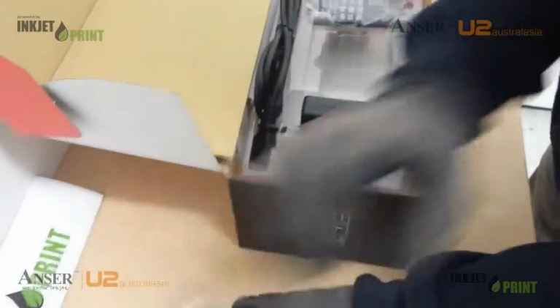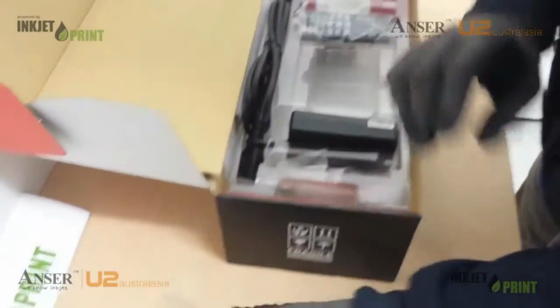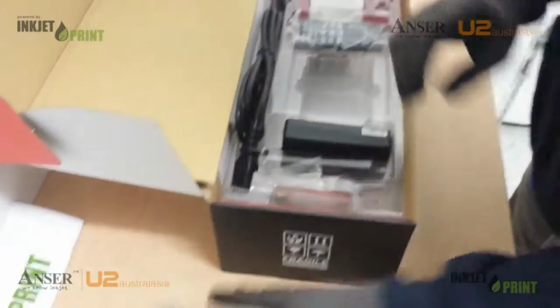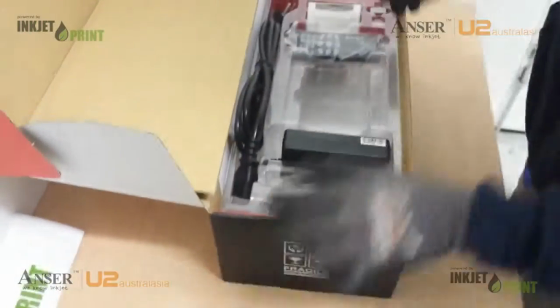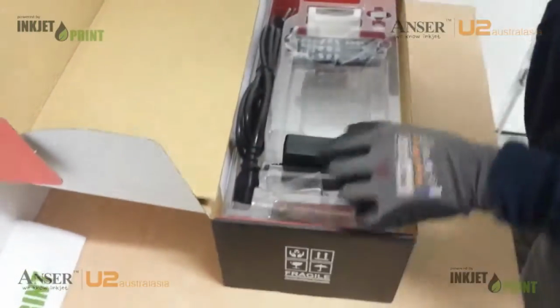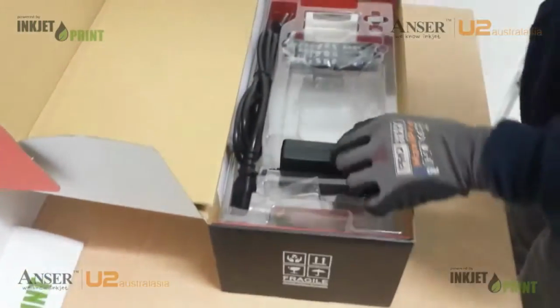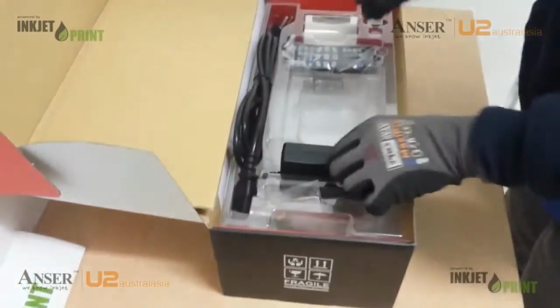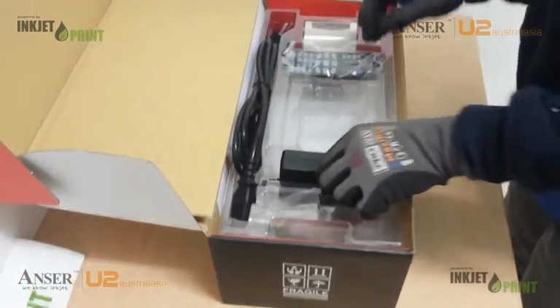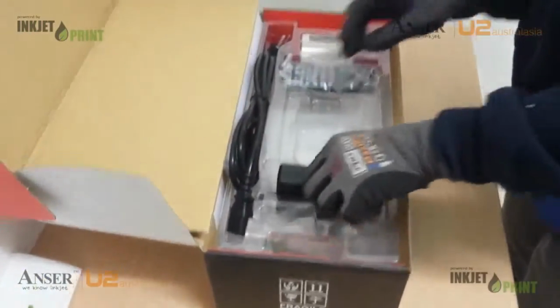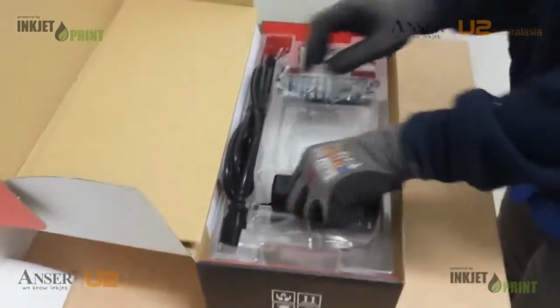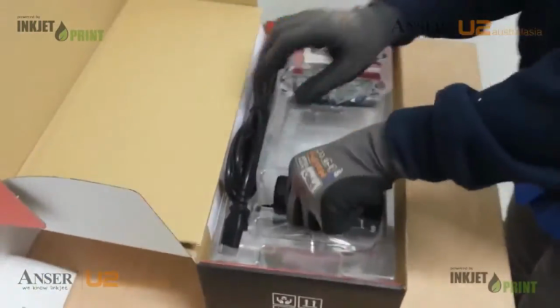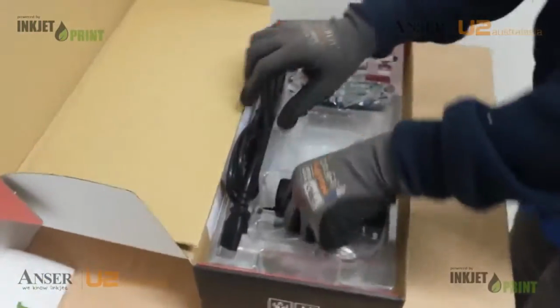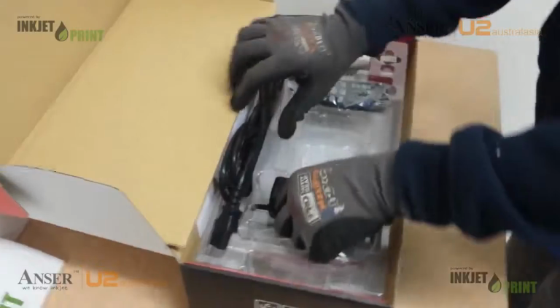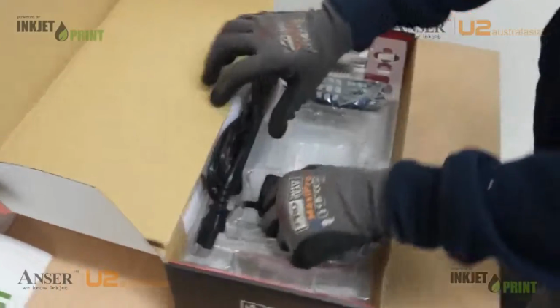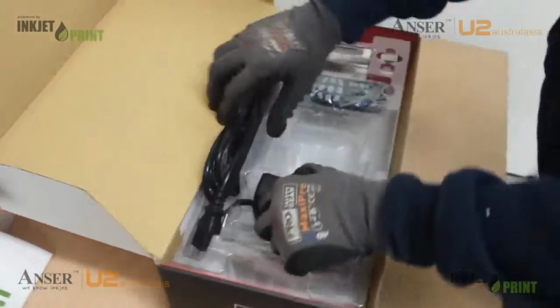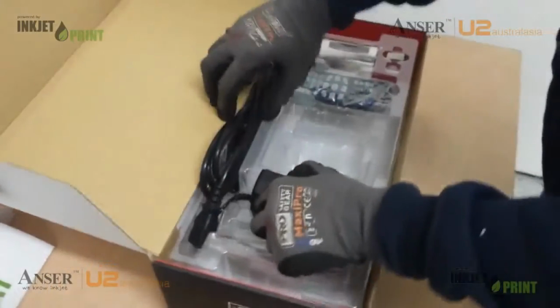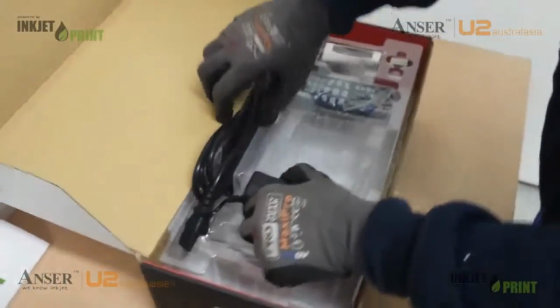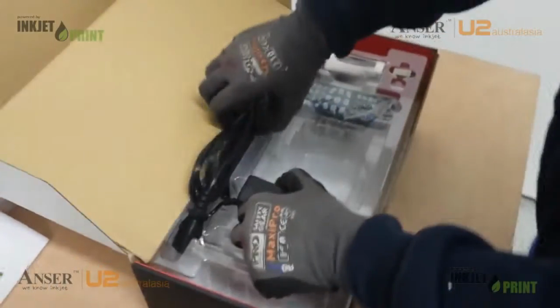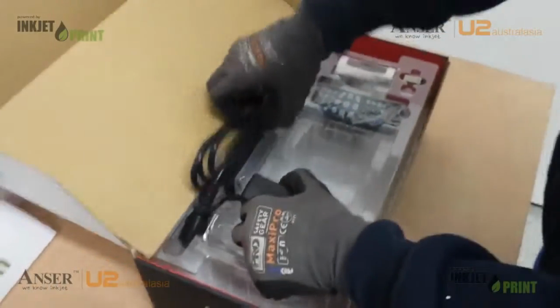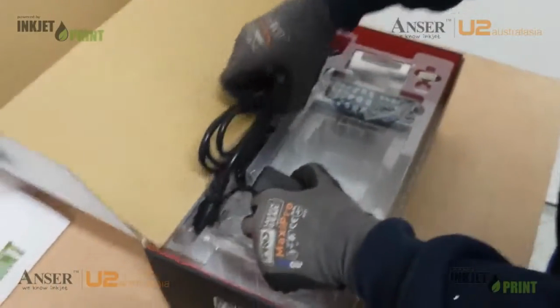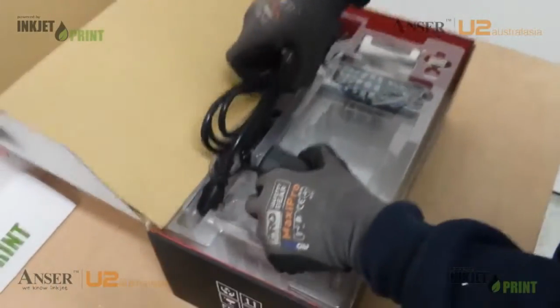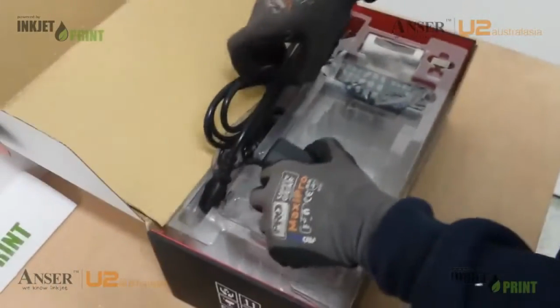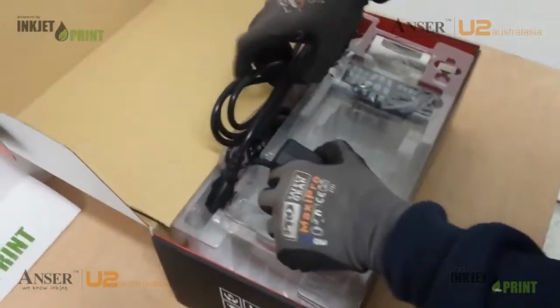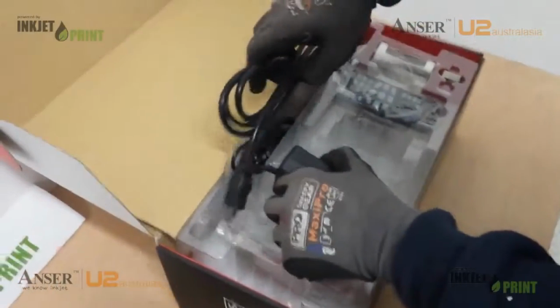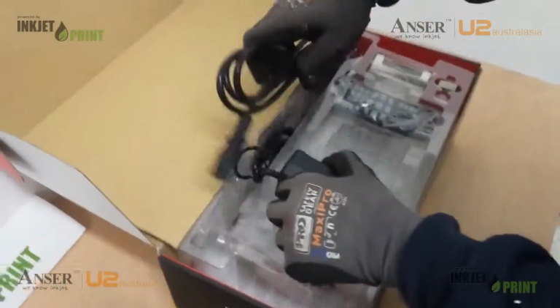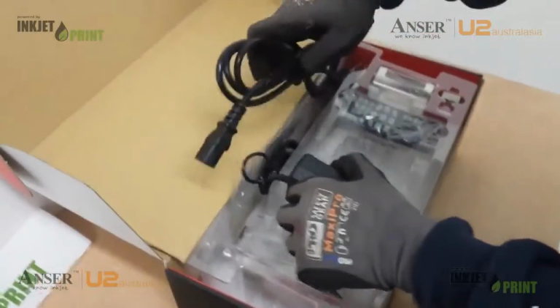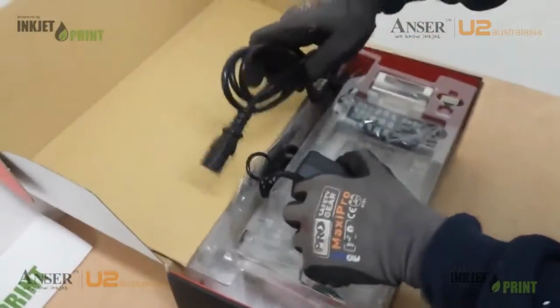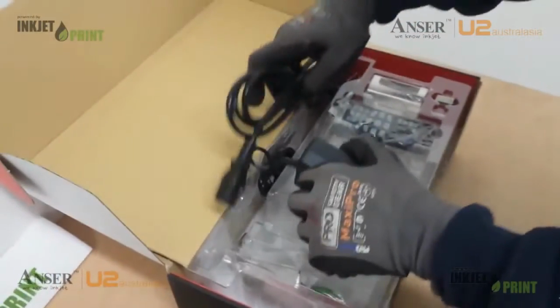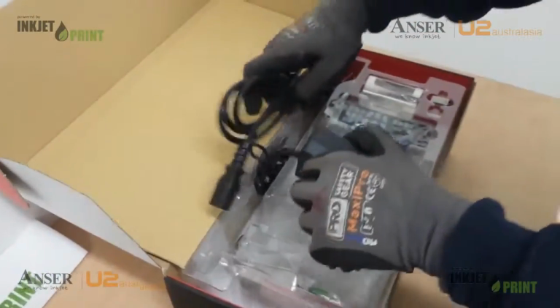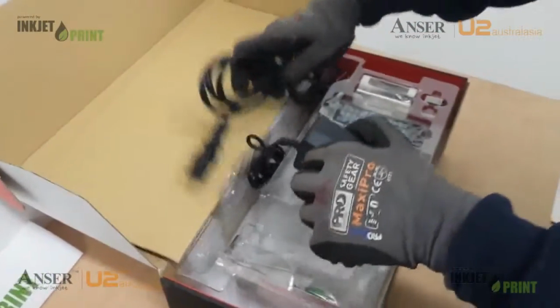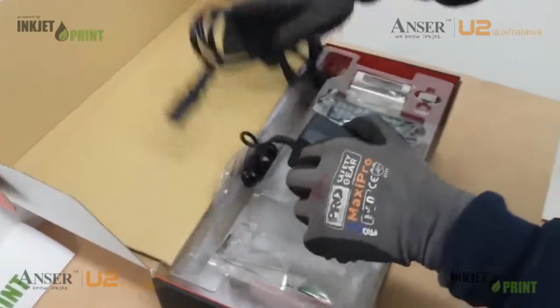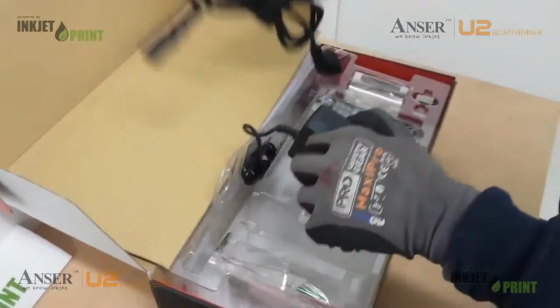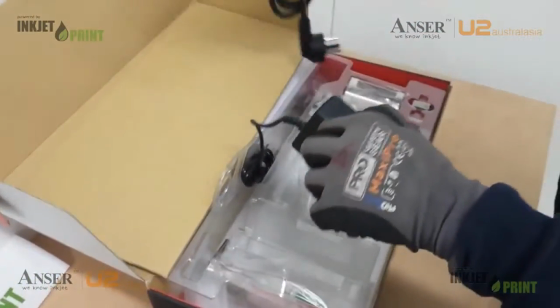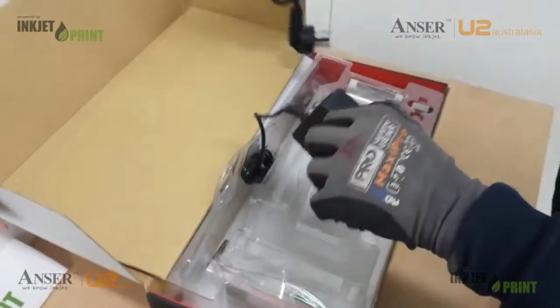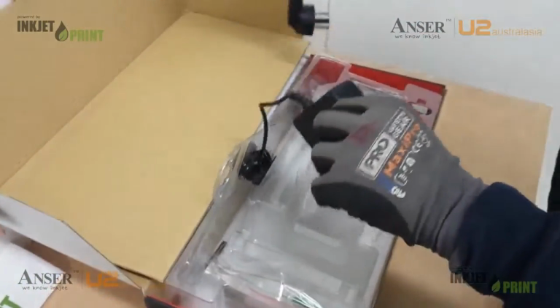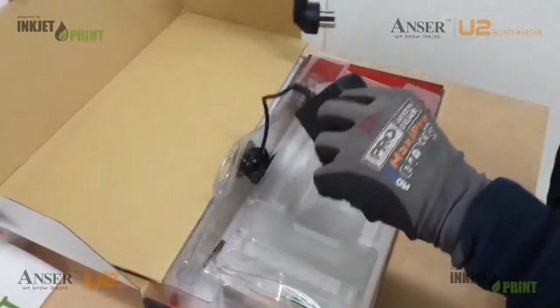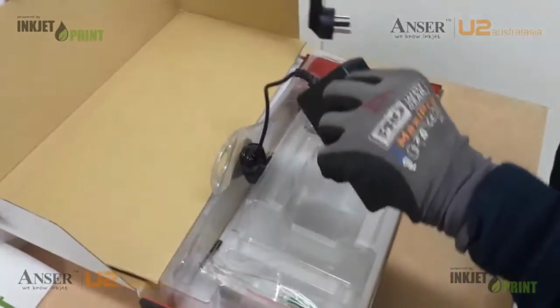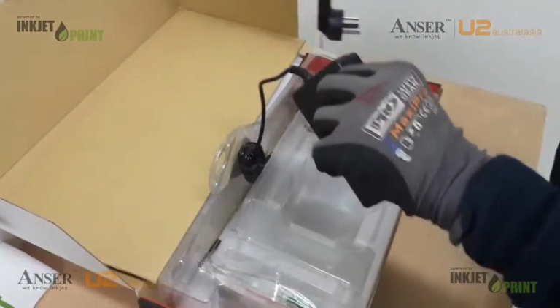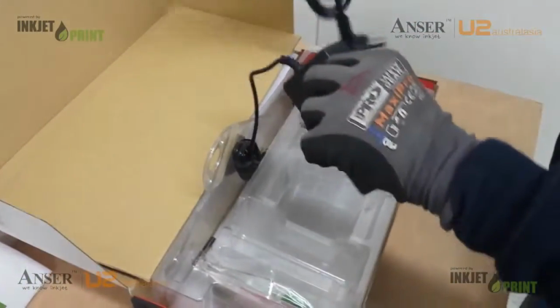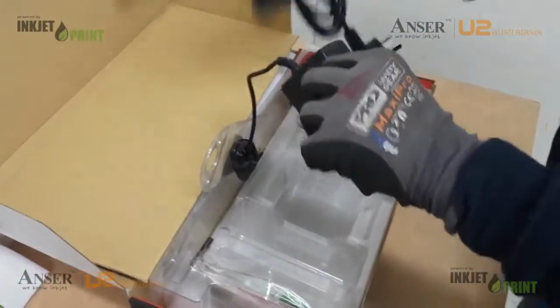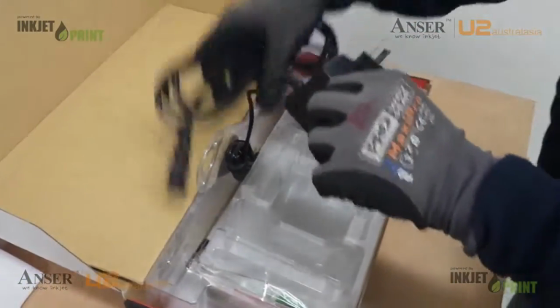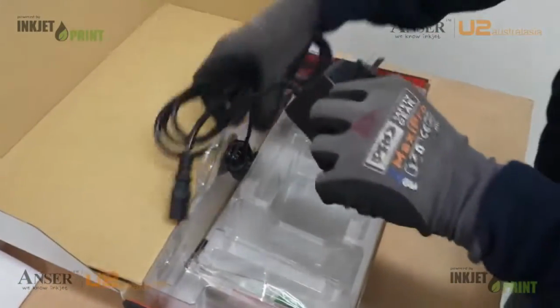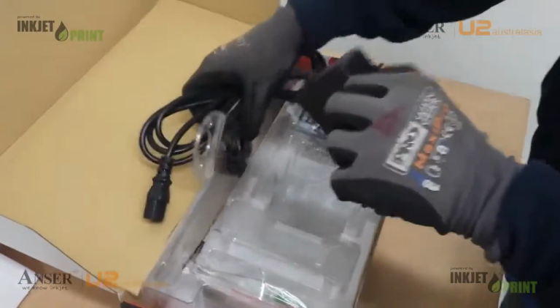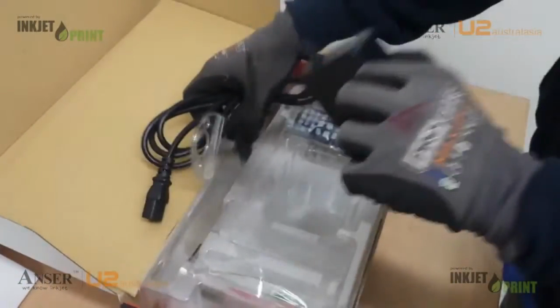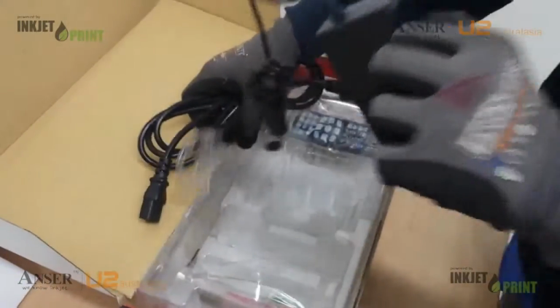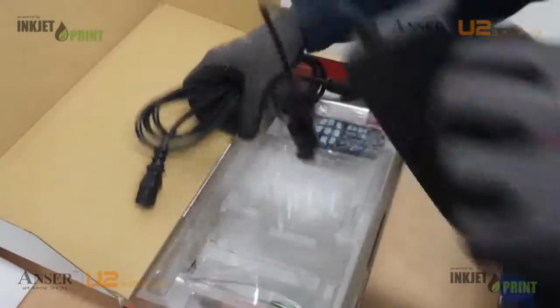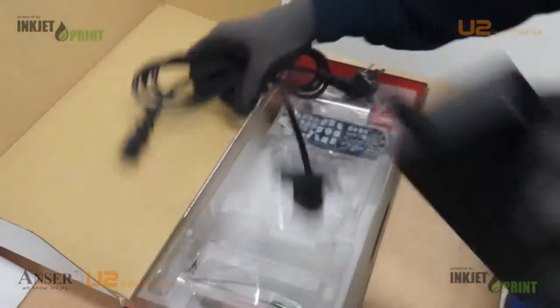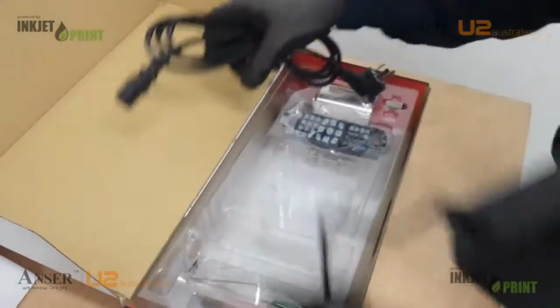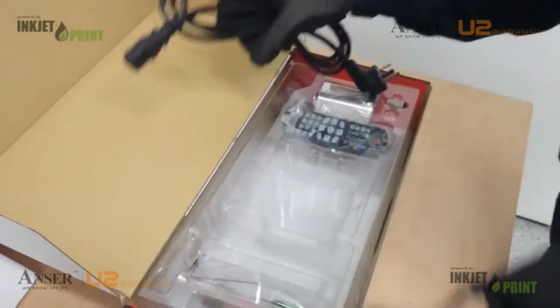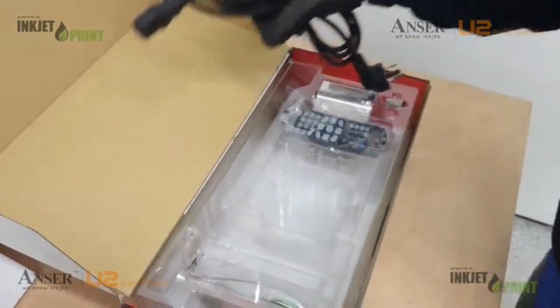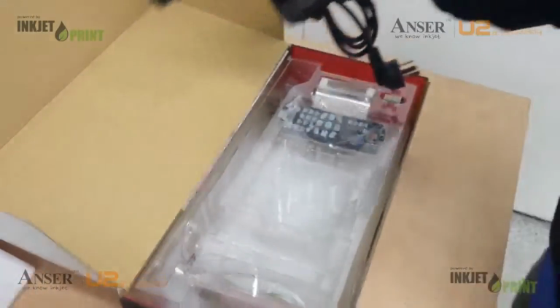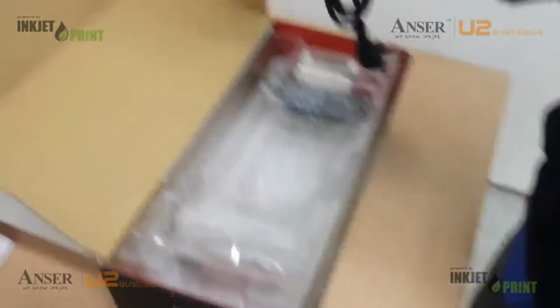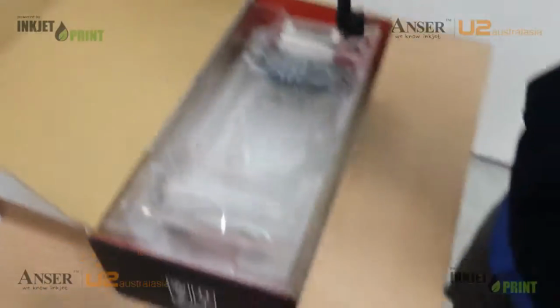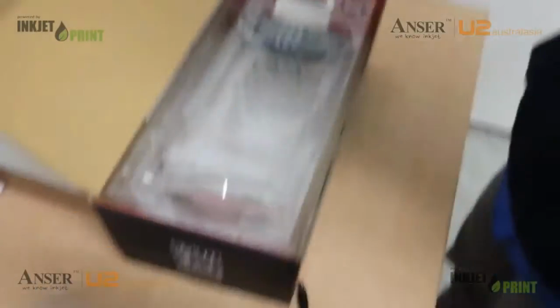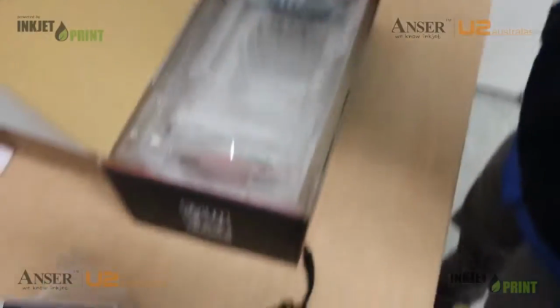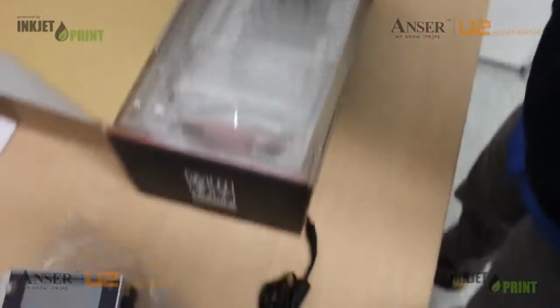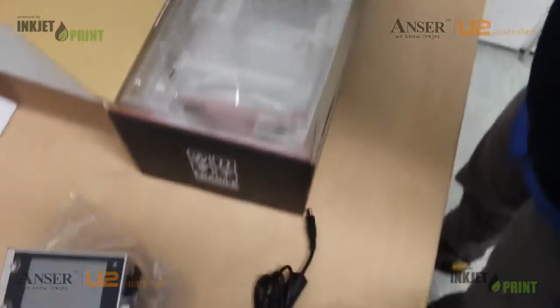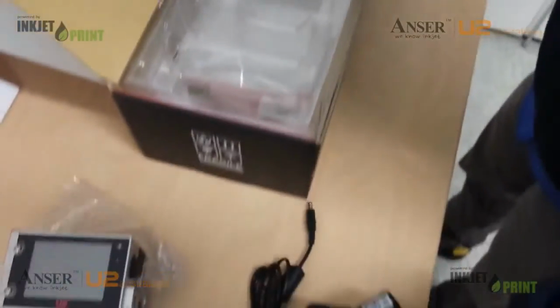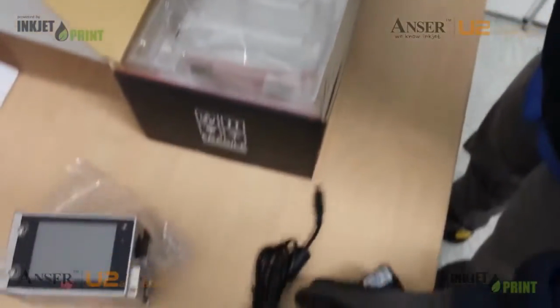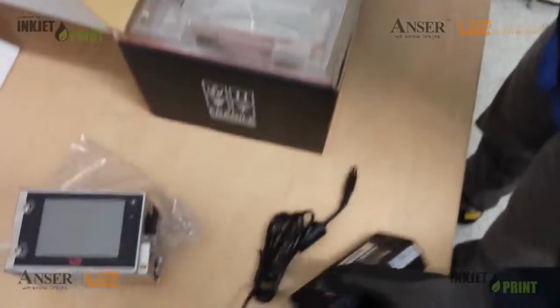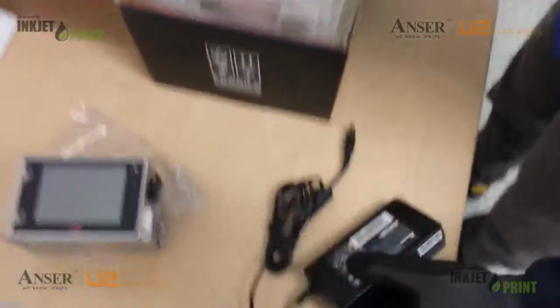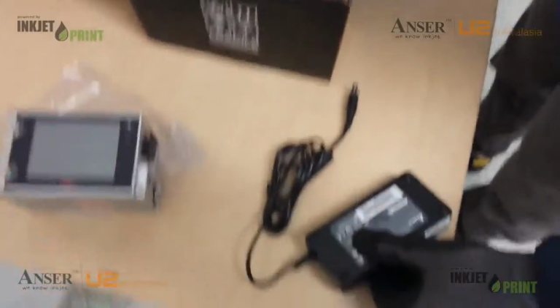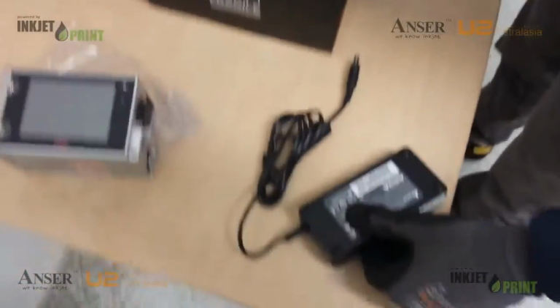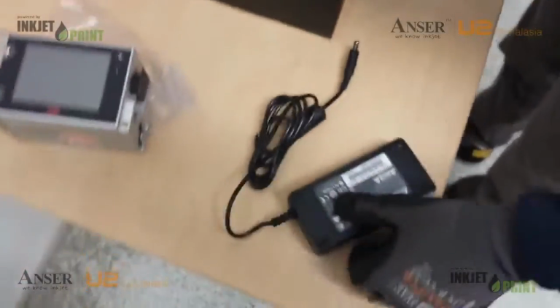Along with the unit, we get our power pack. This is a standard 240 volt, 50 hertz.